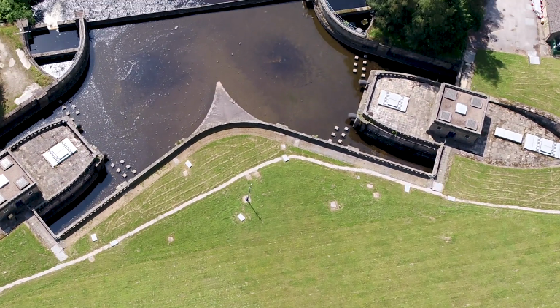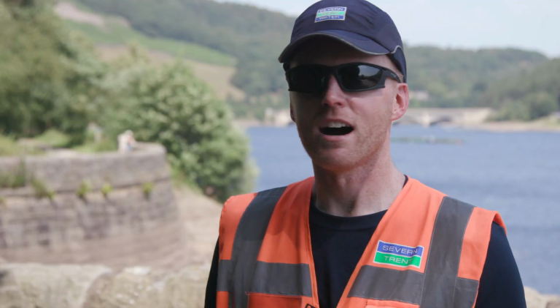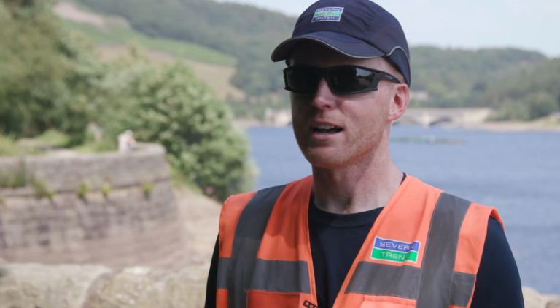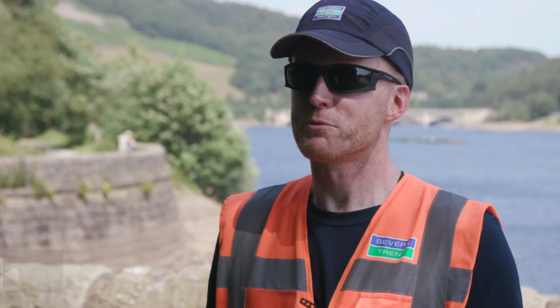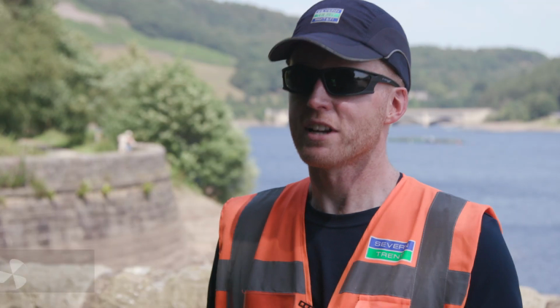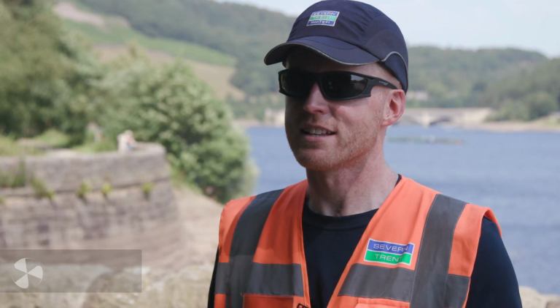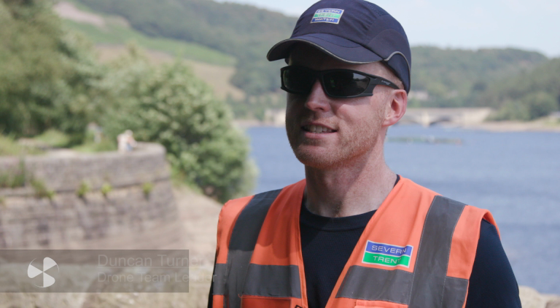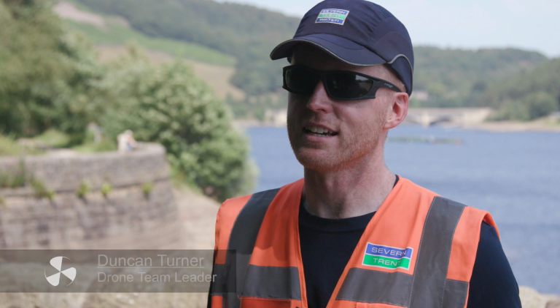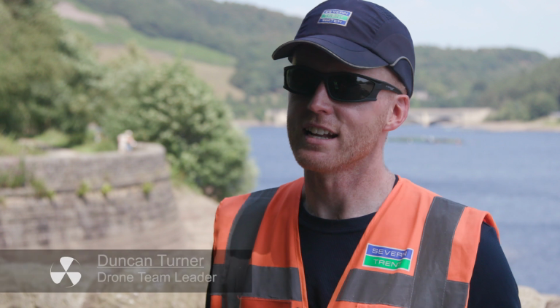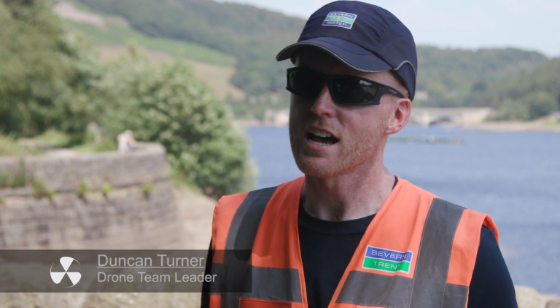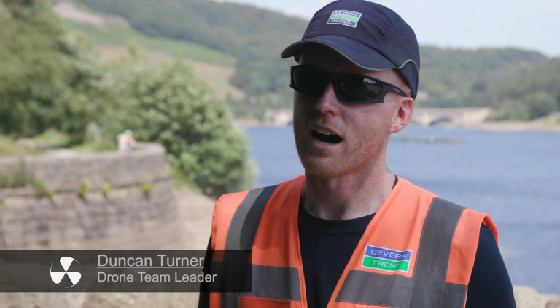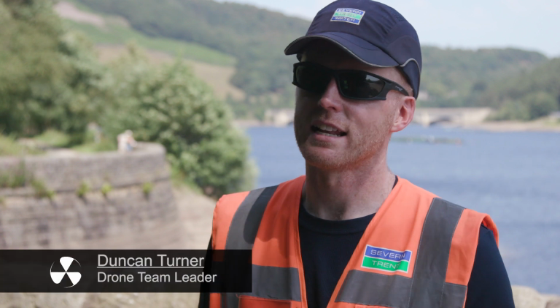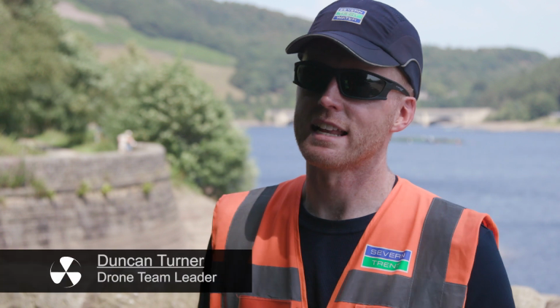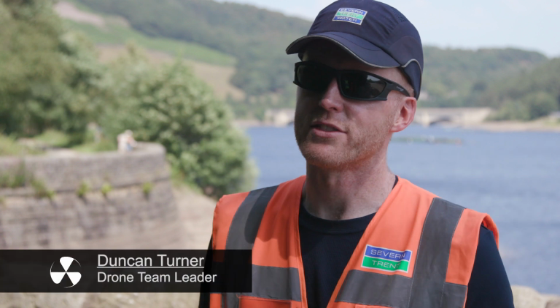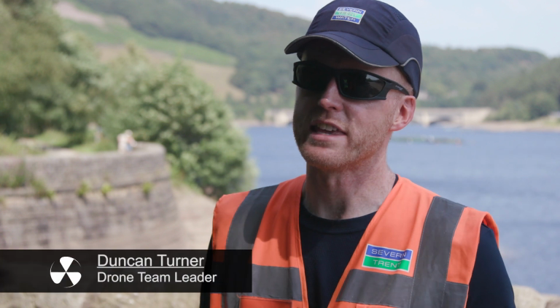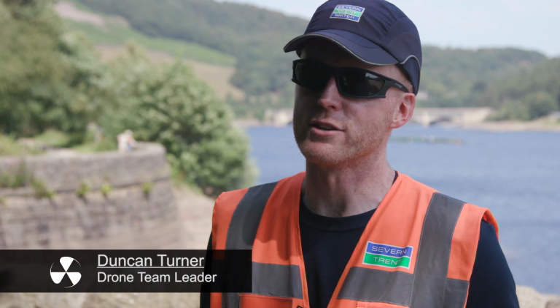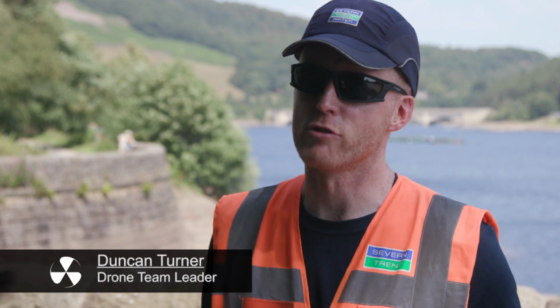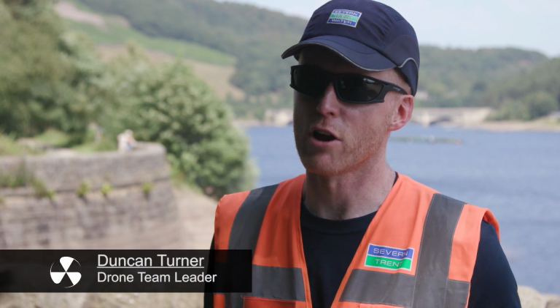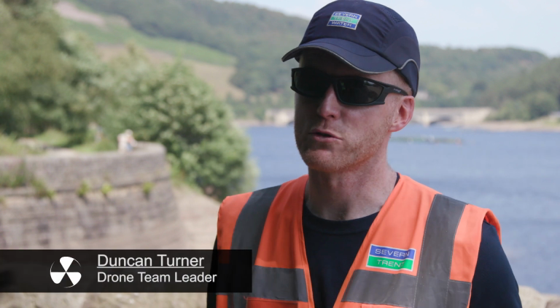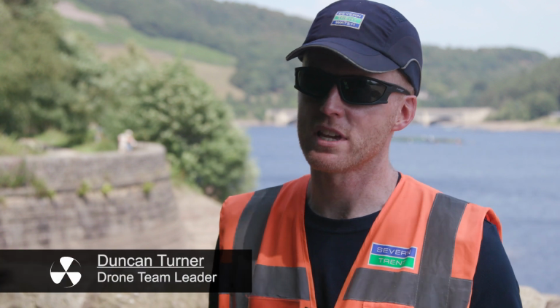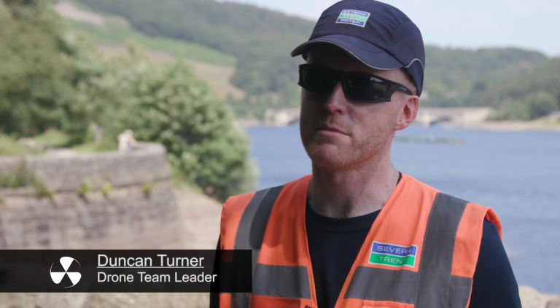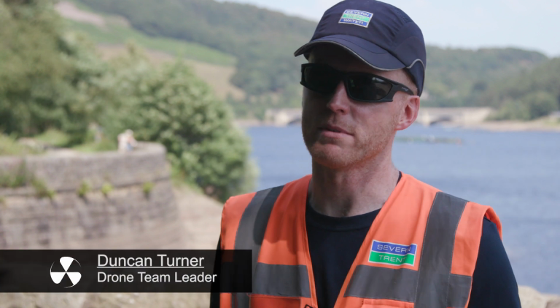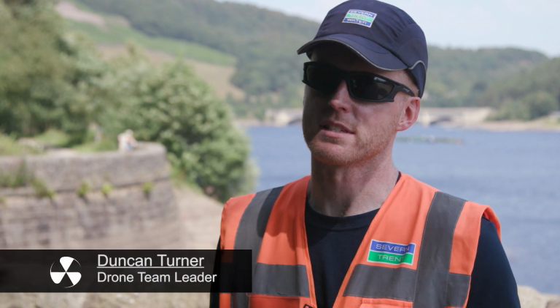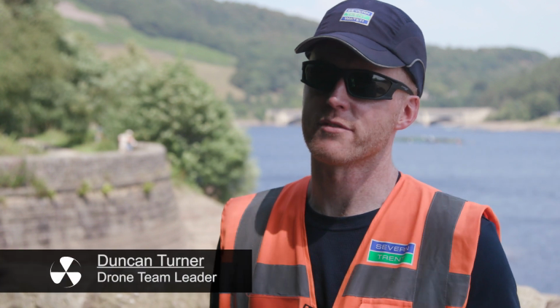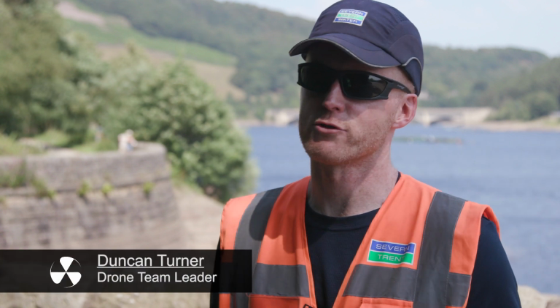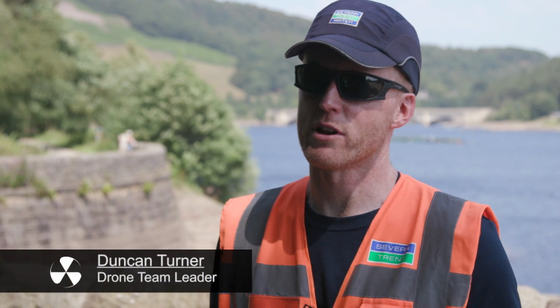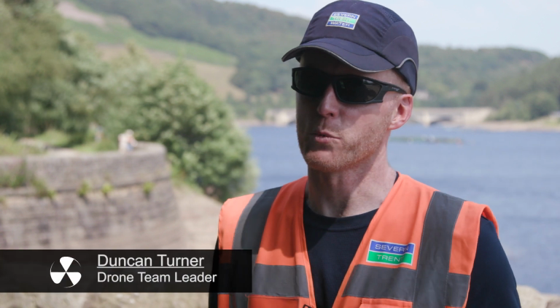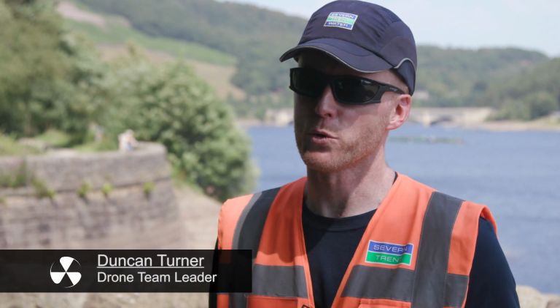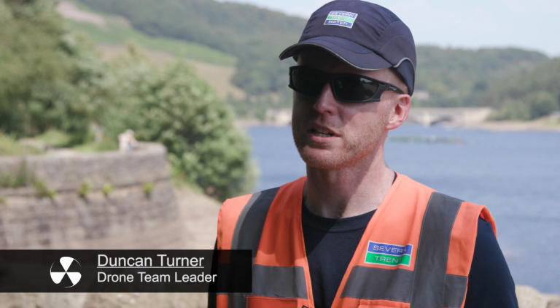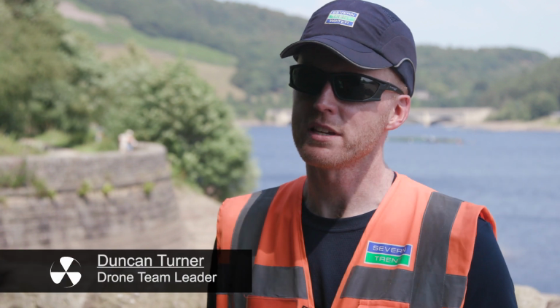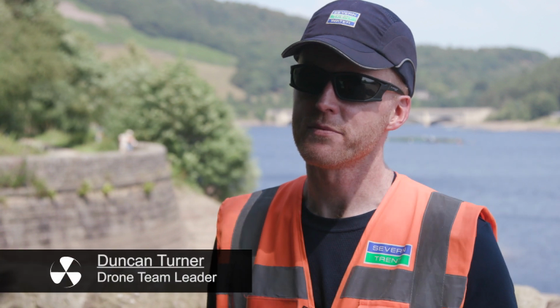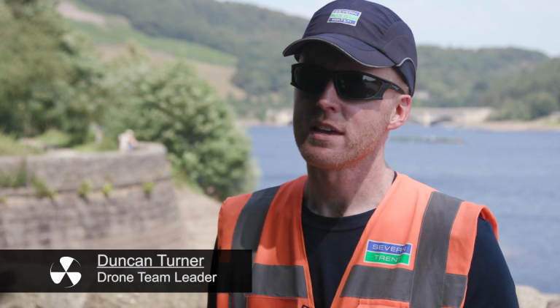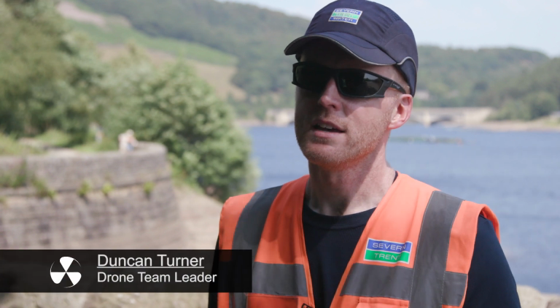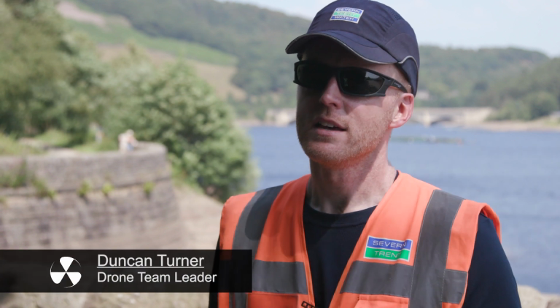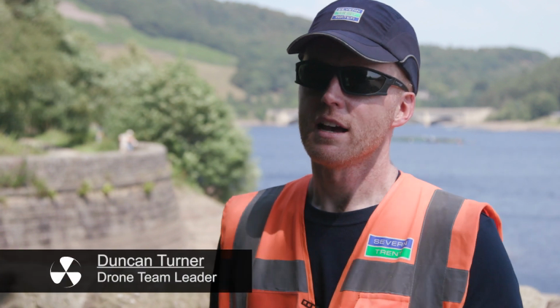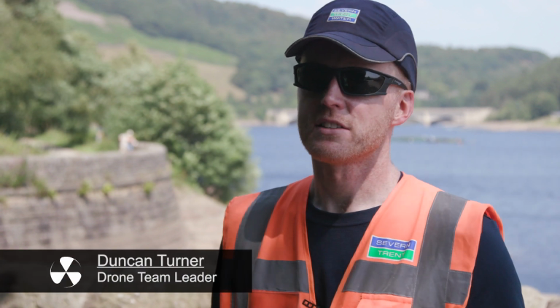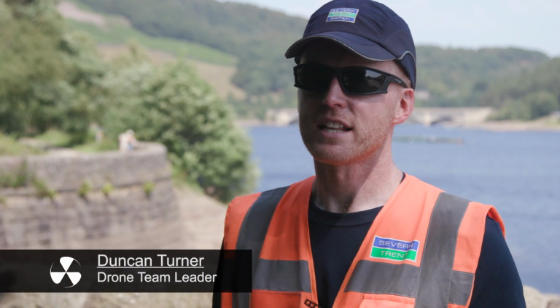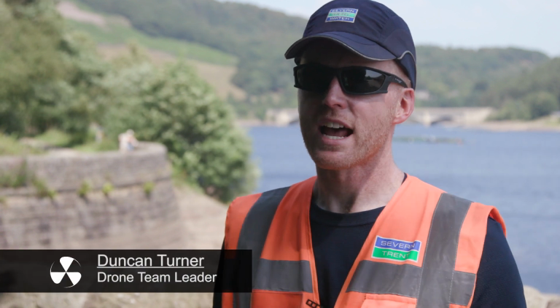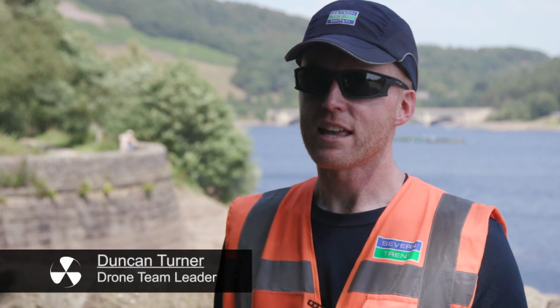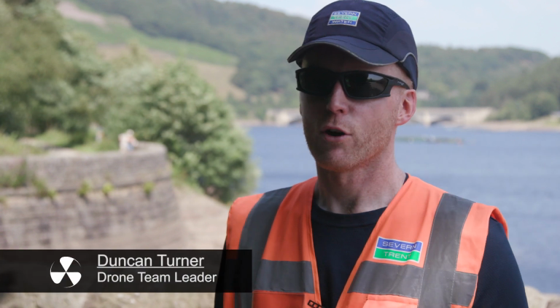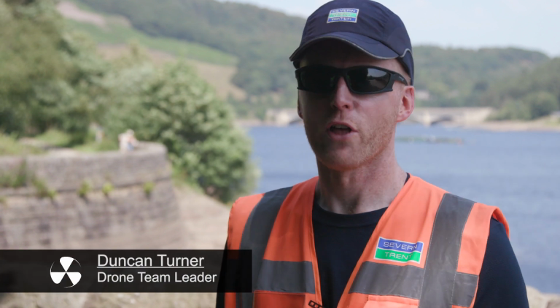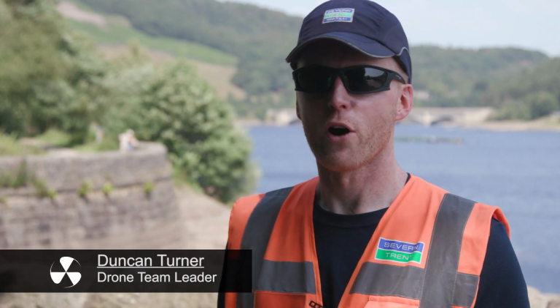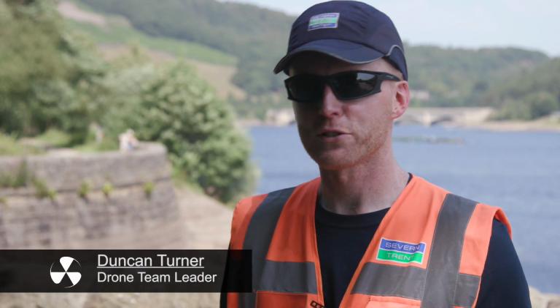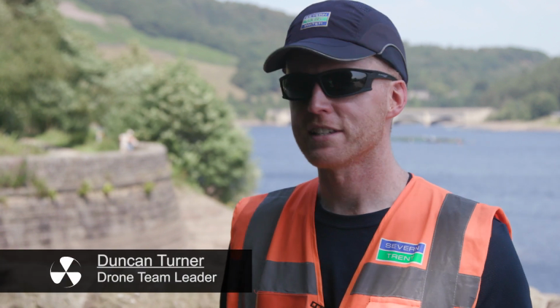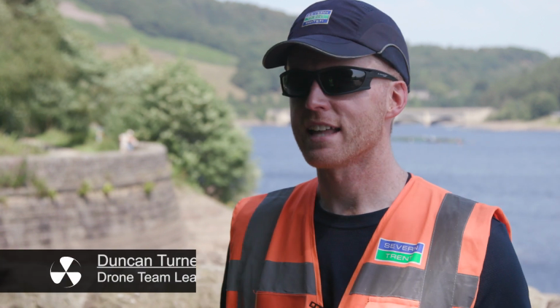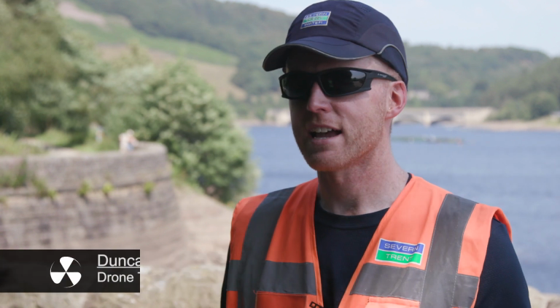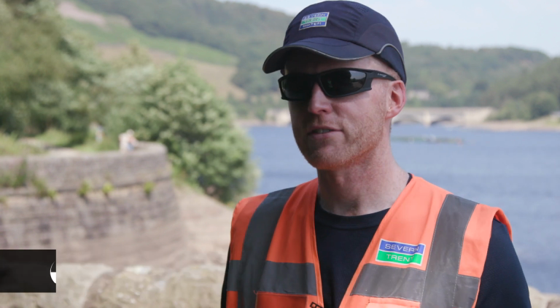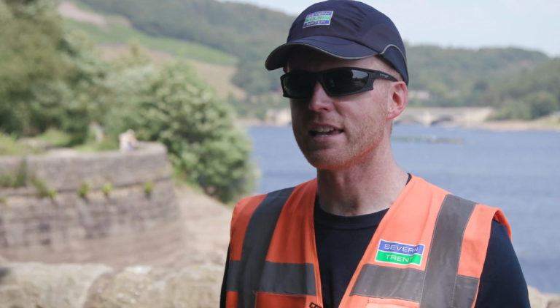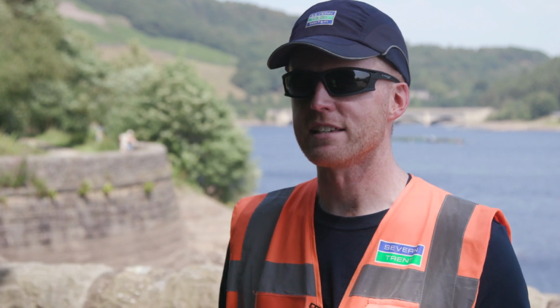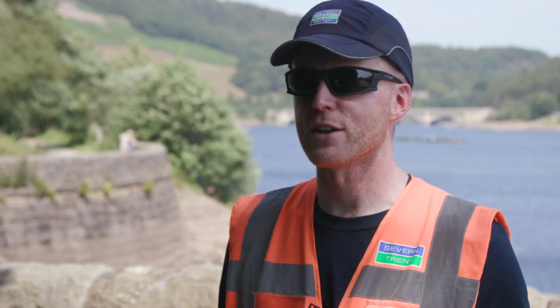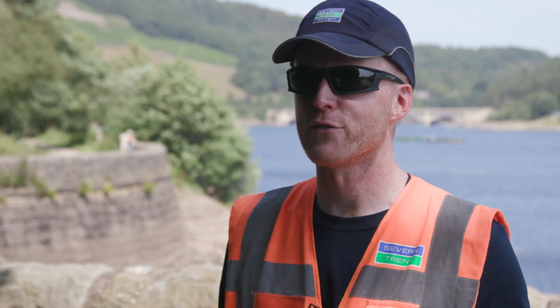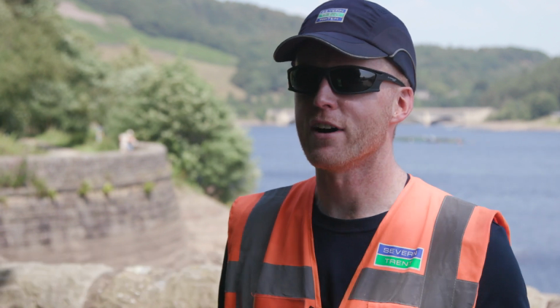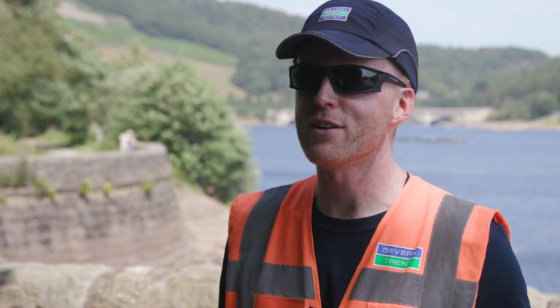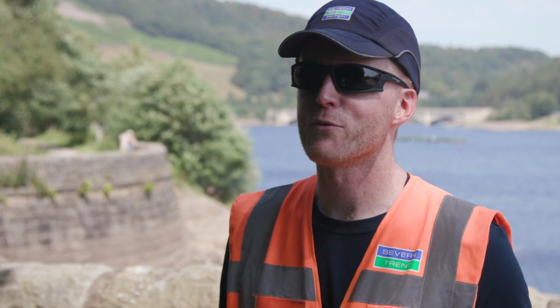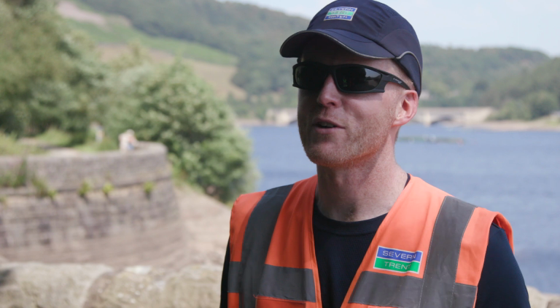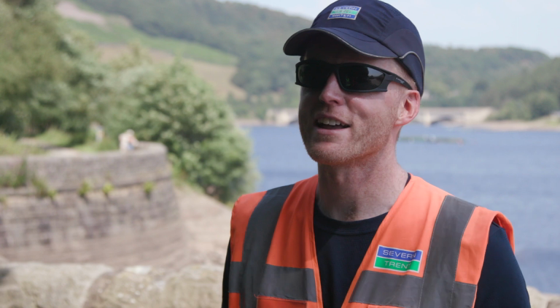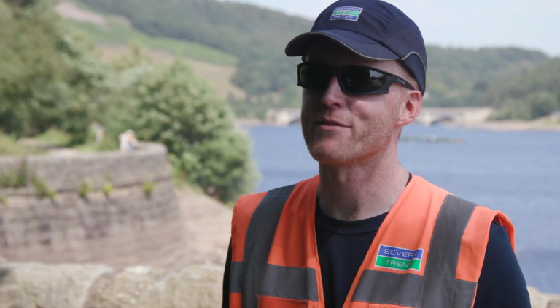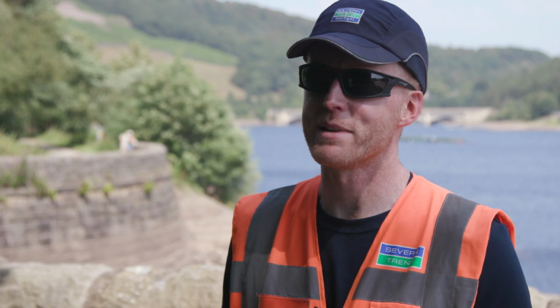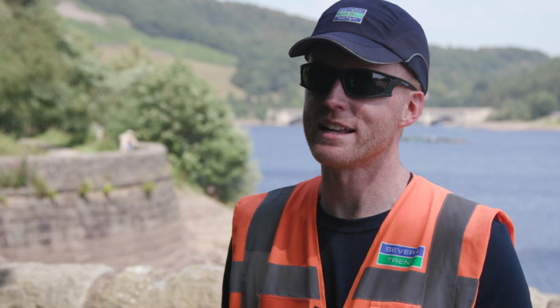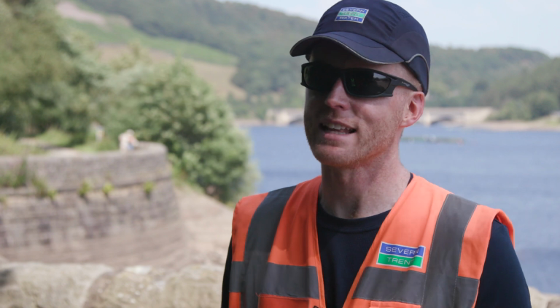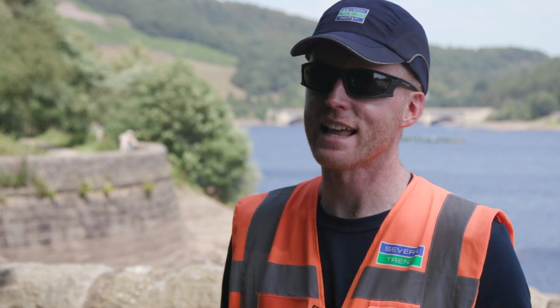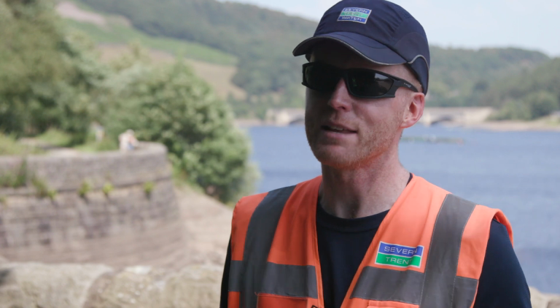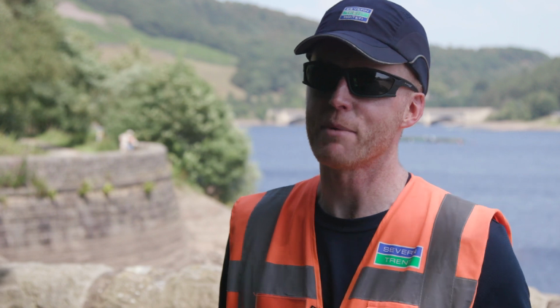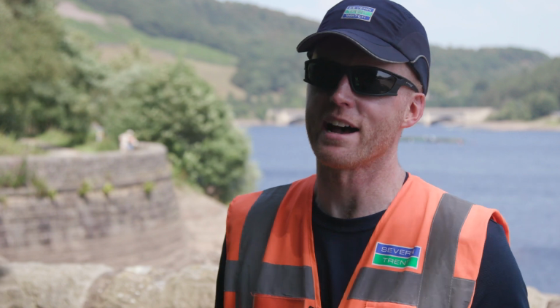Hi, I'm Duncan Turner. I lead the drone team at Seven Trent Water and today, on the hottest day of the year so far, we have been at Lady Bat.